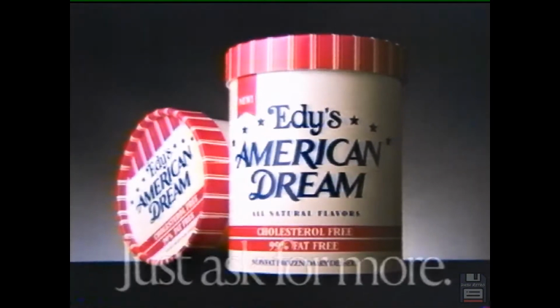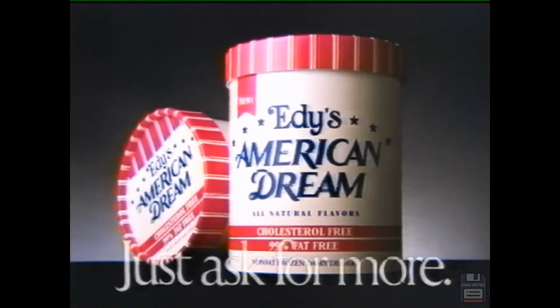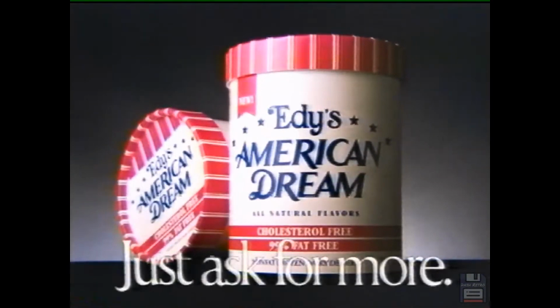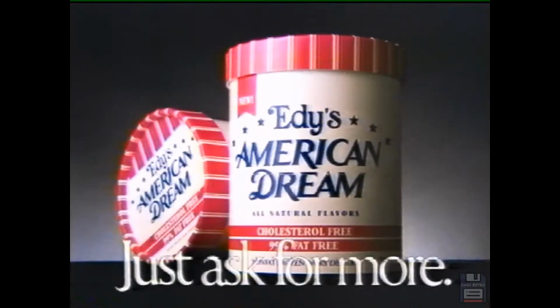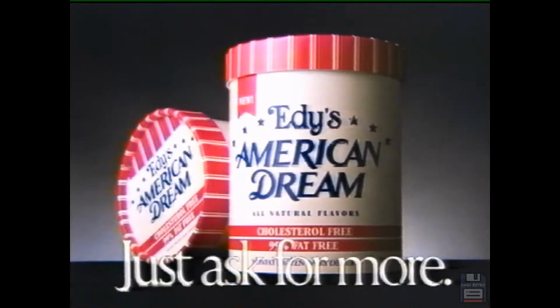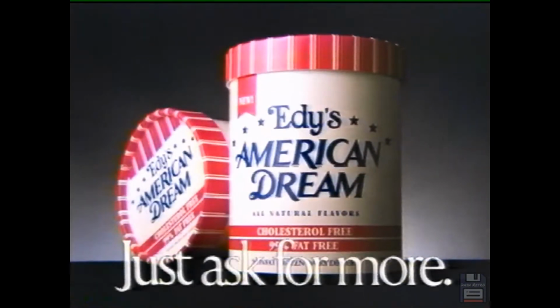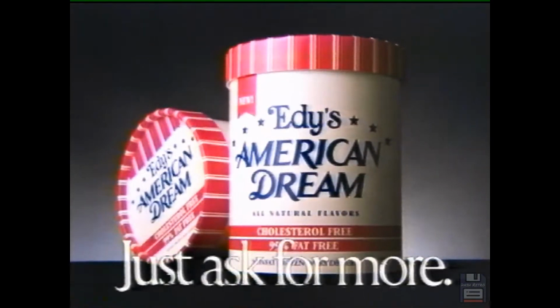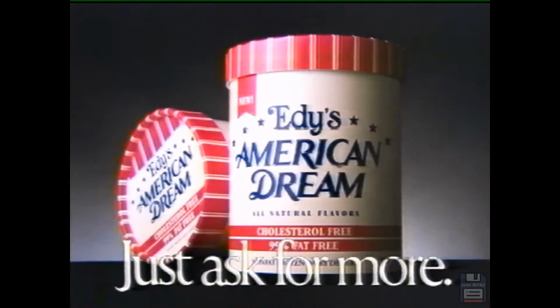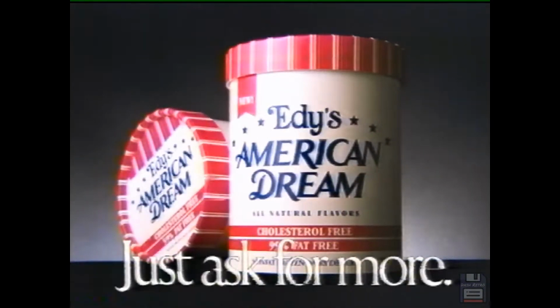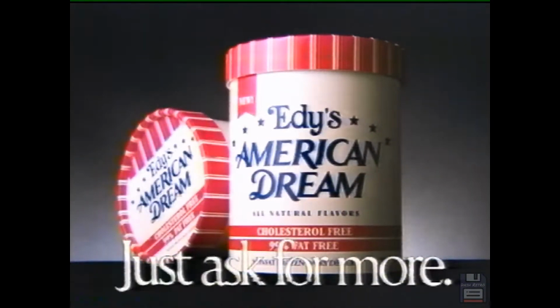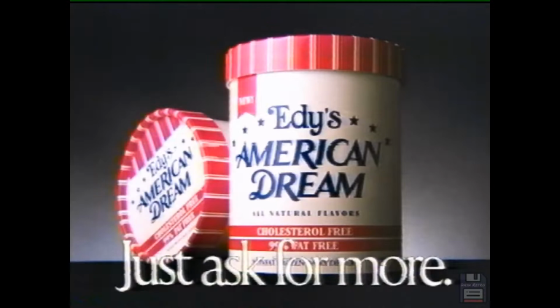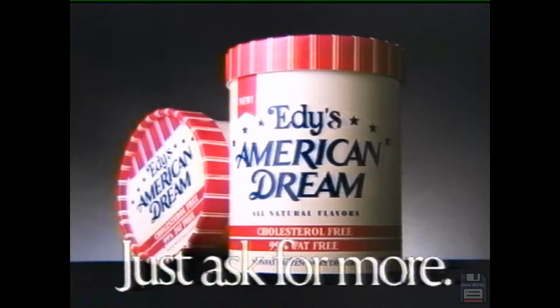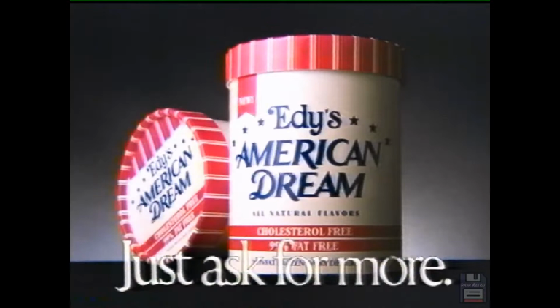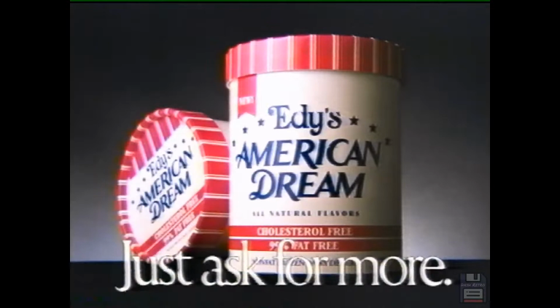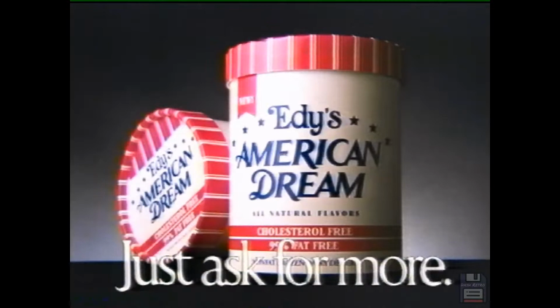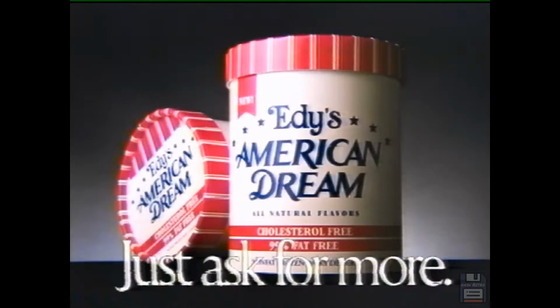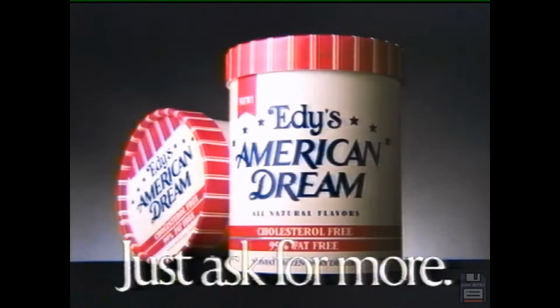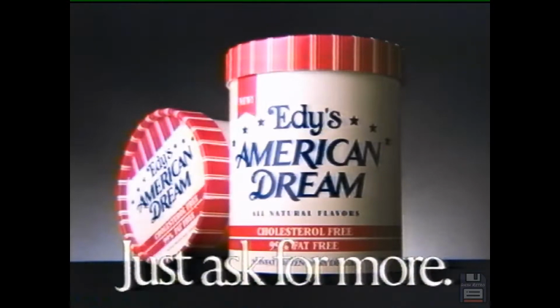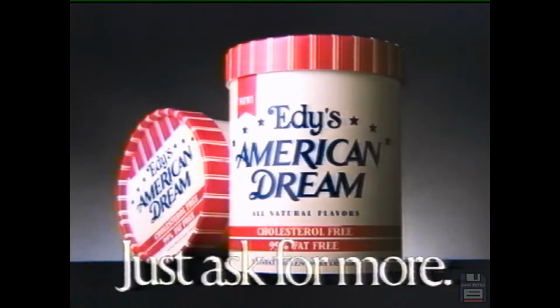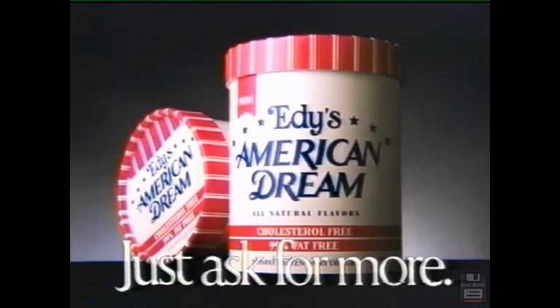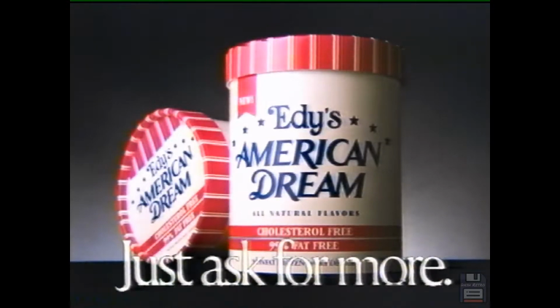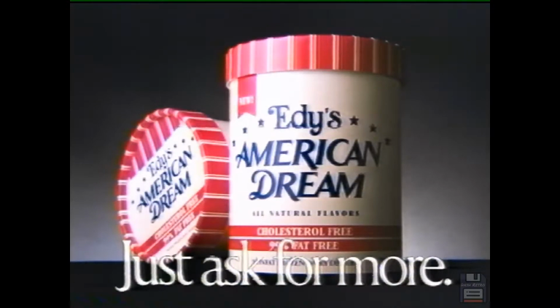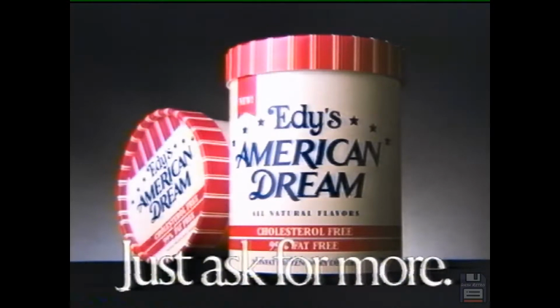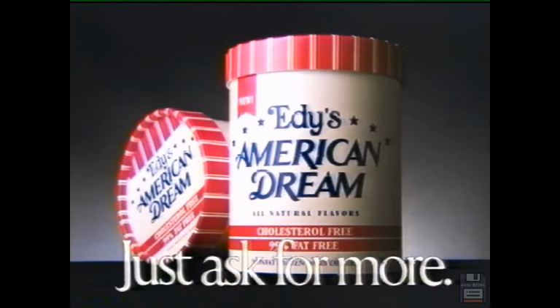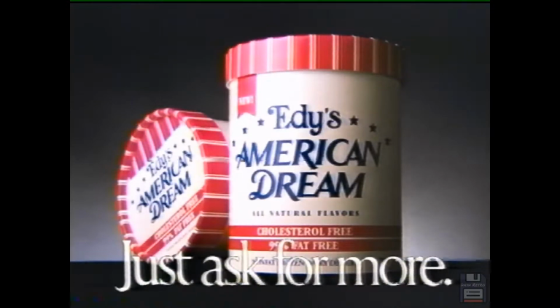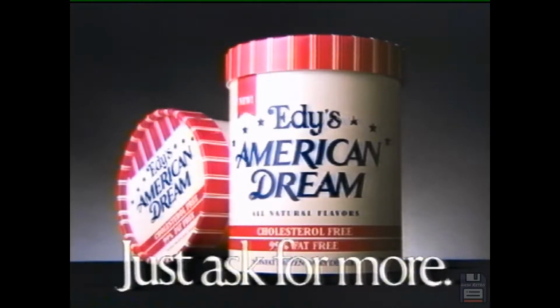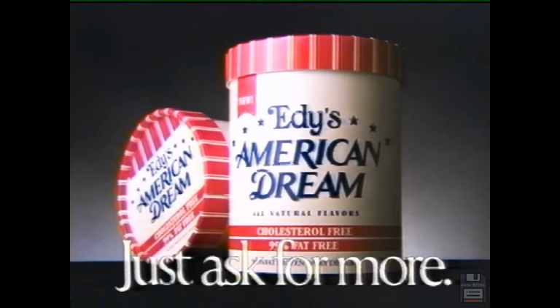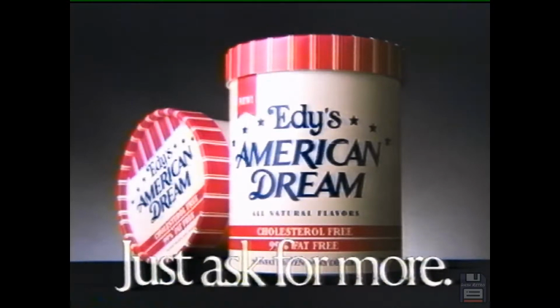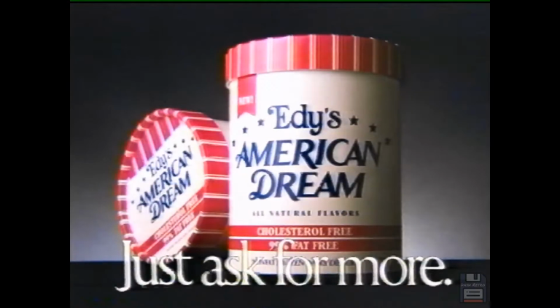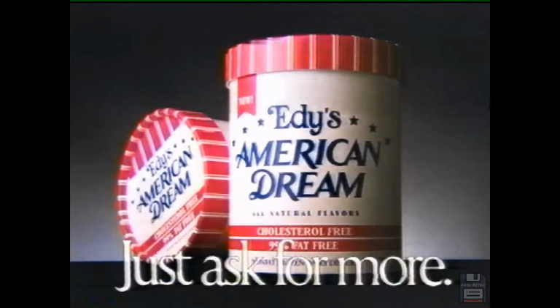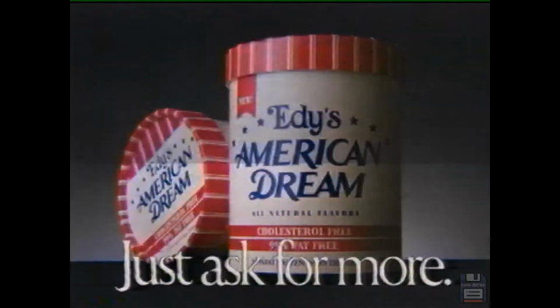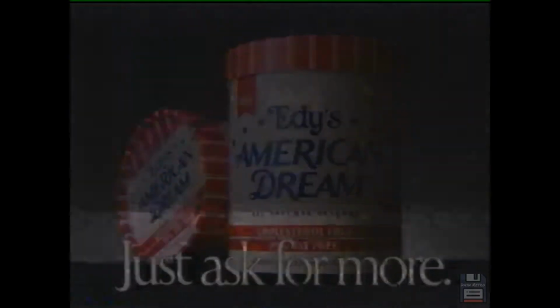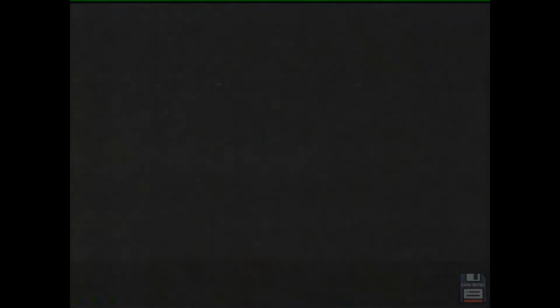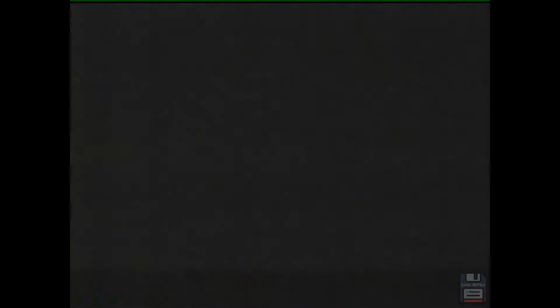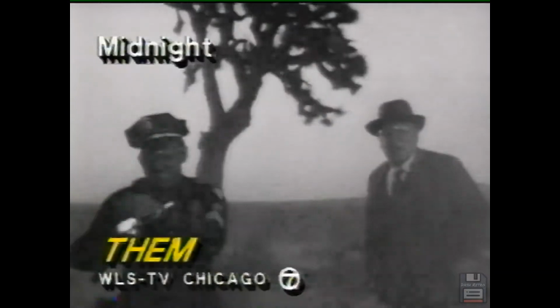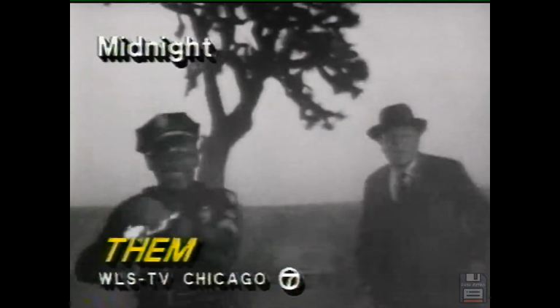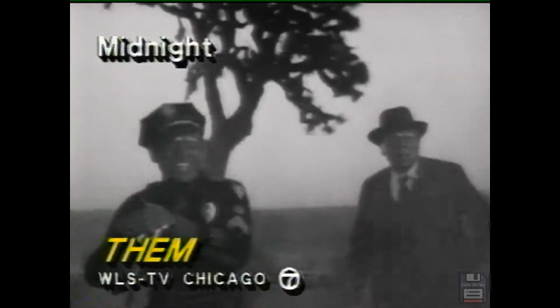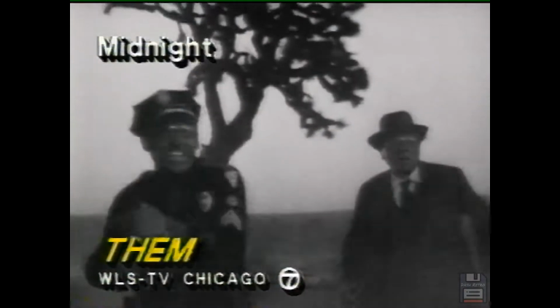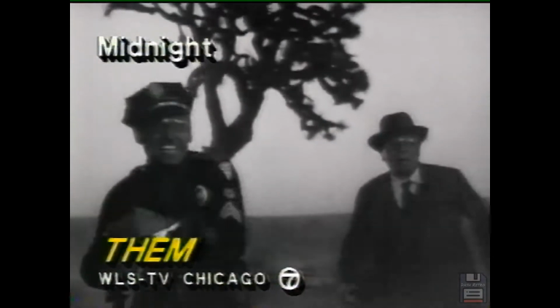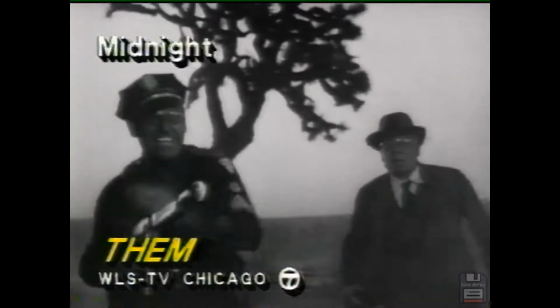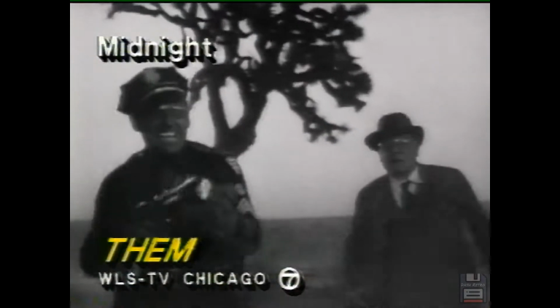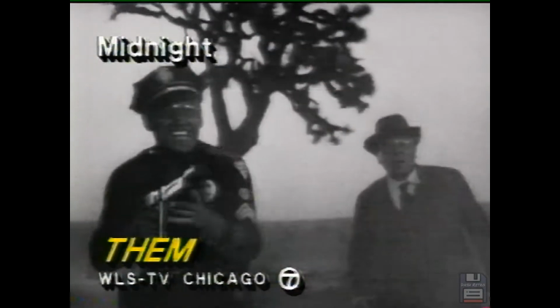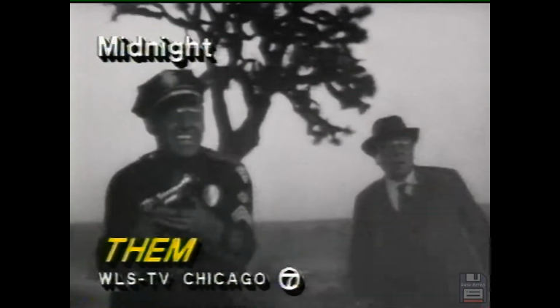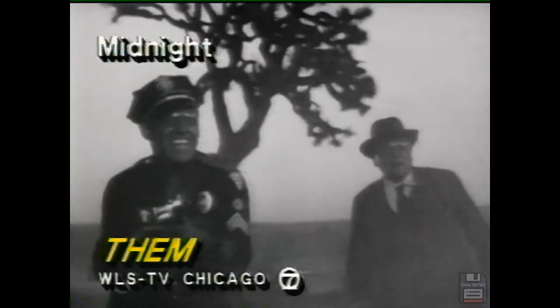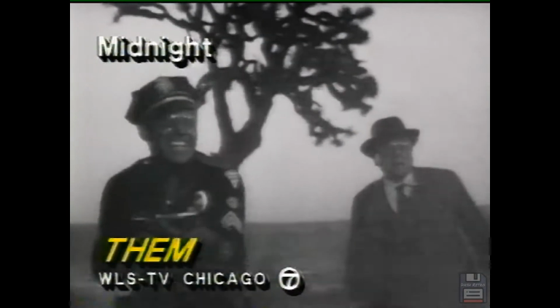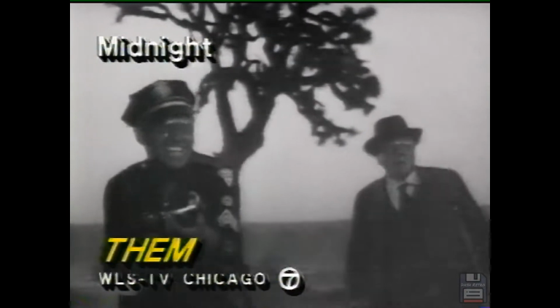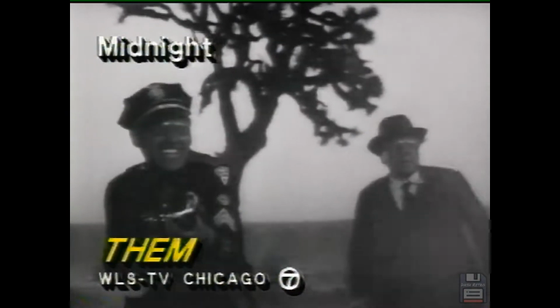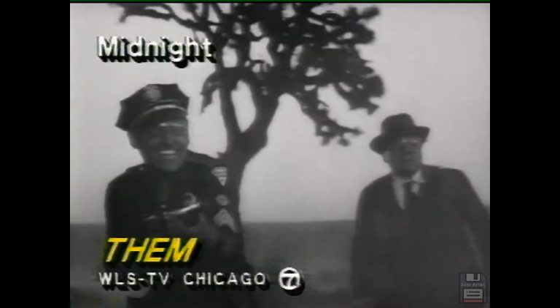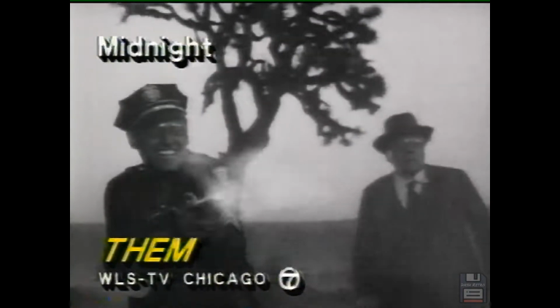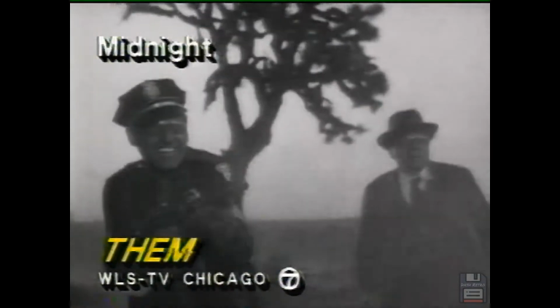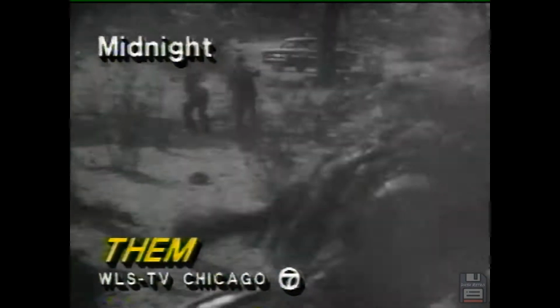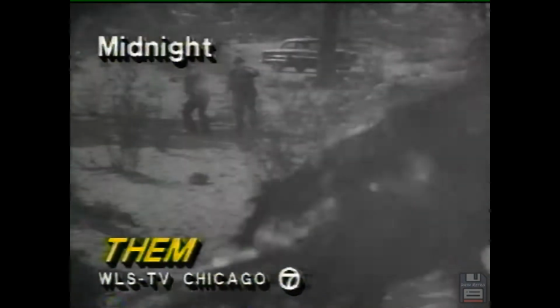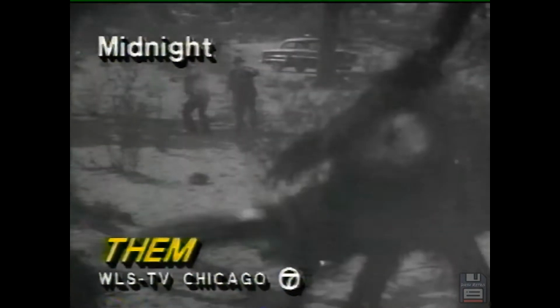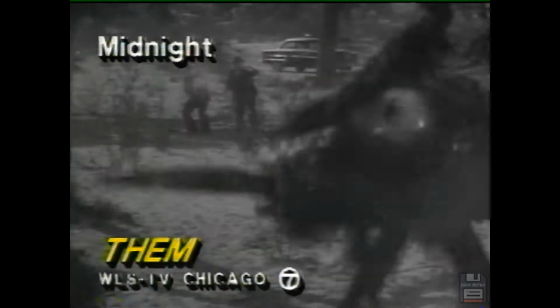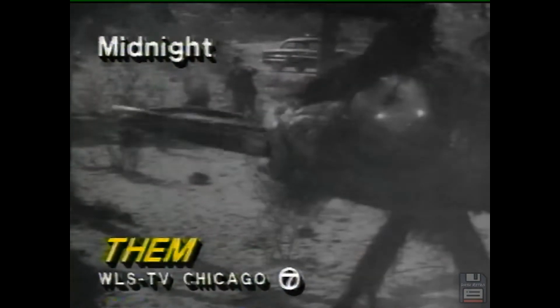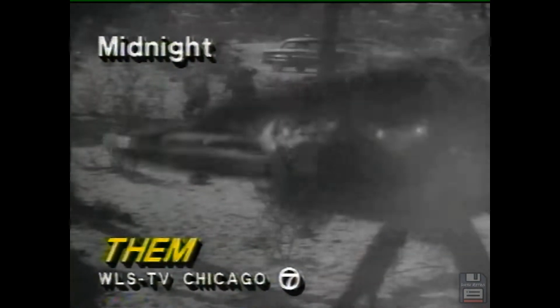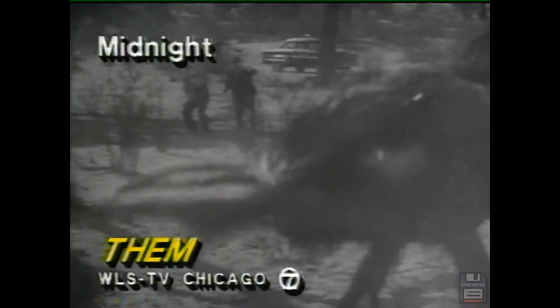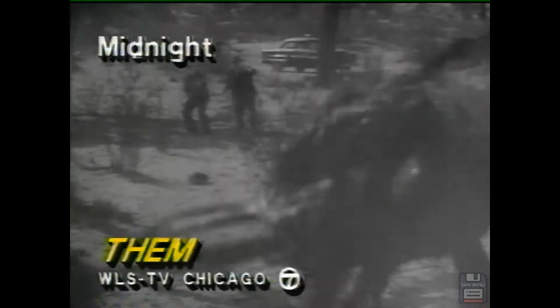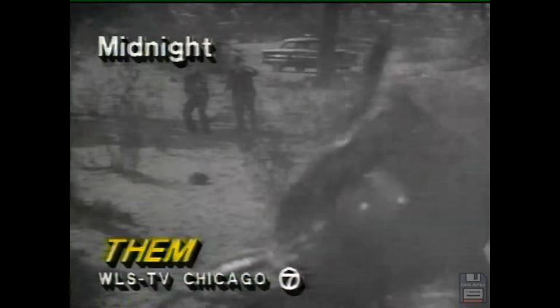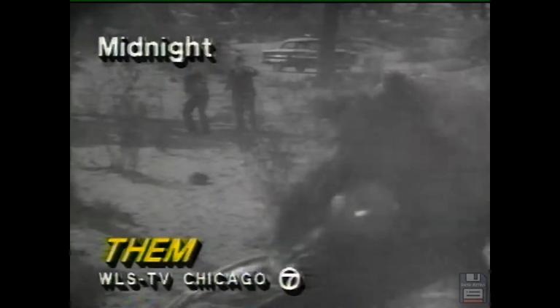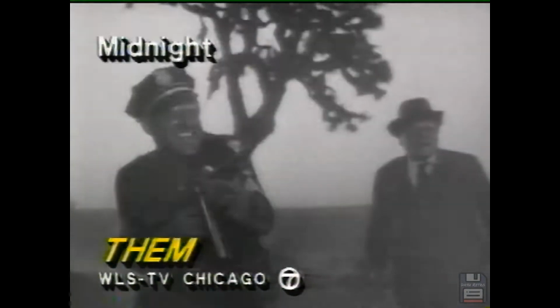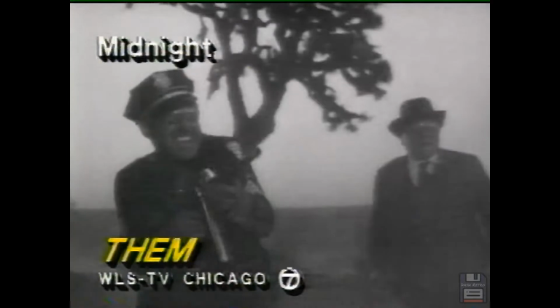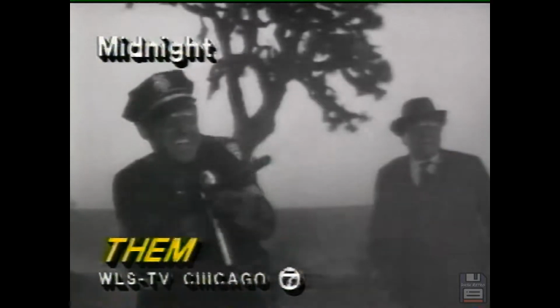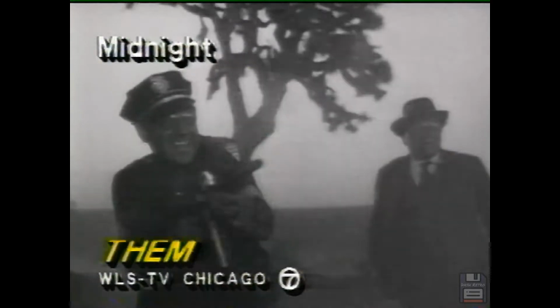Mysterious killings in the Mojave Desert lead to a bizarre investigation.